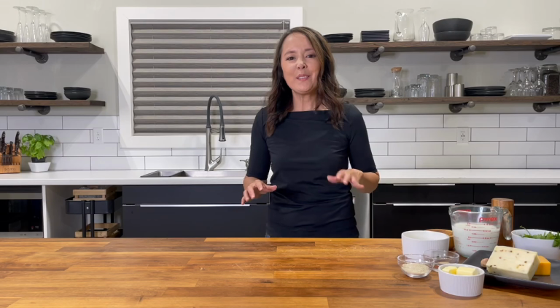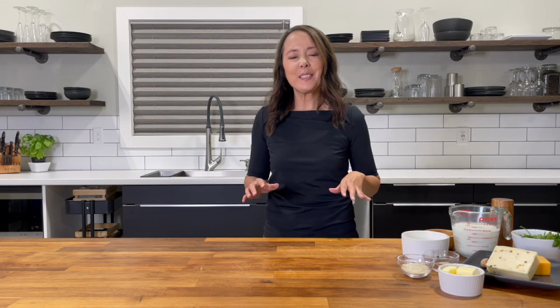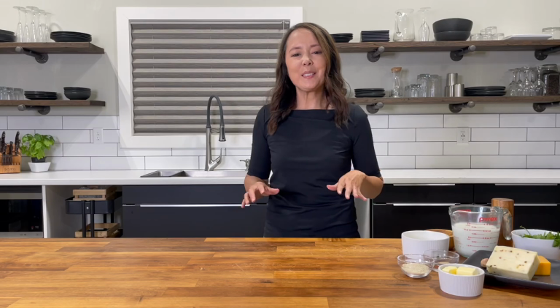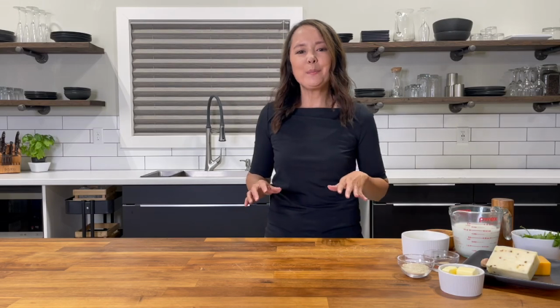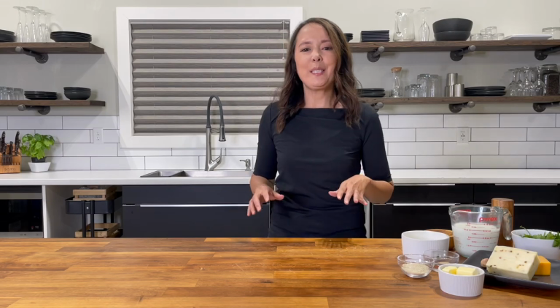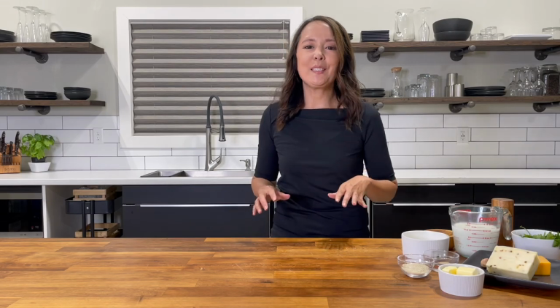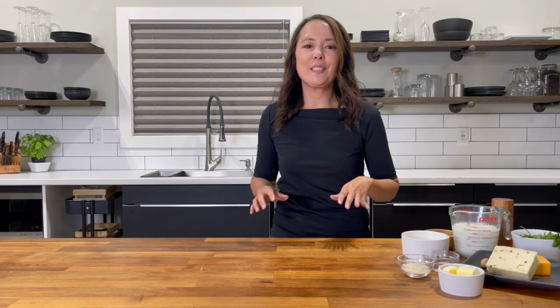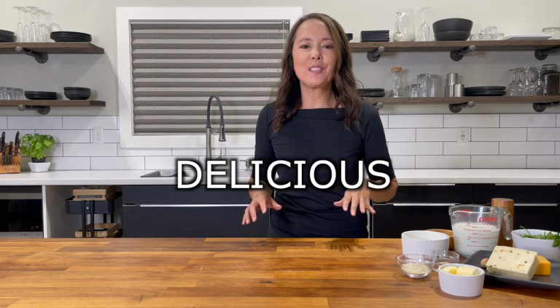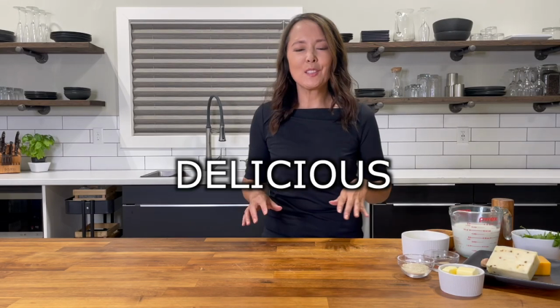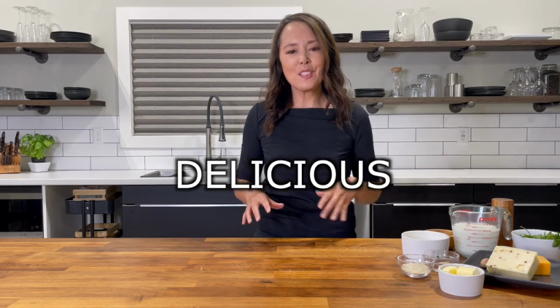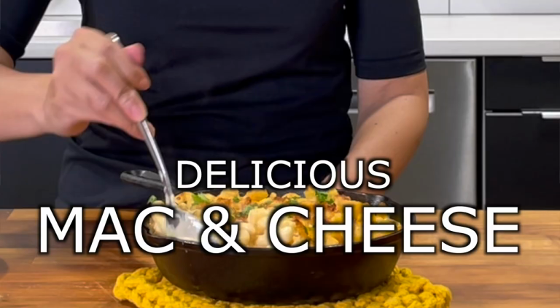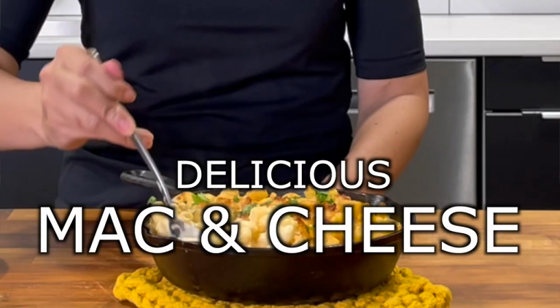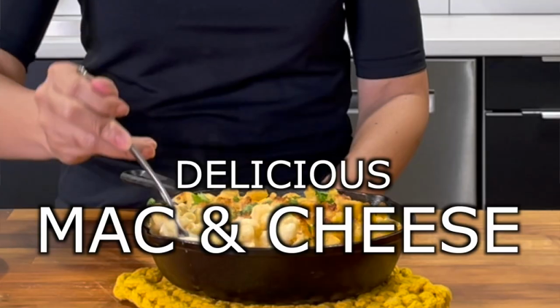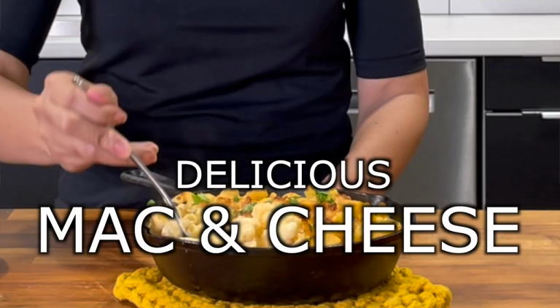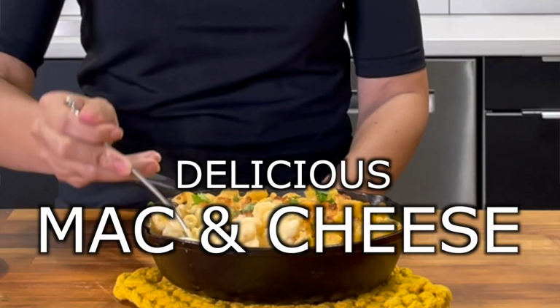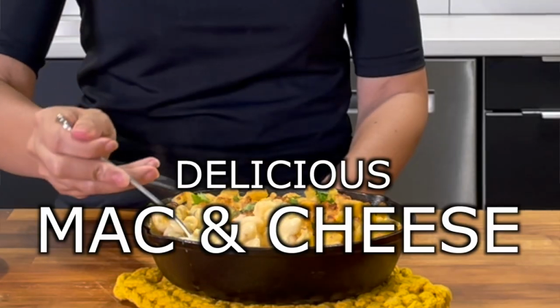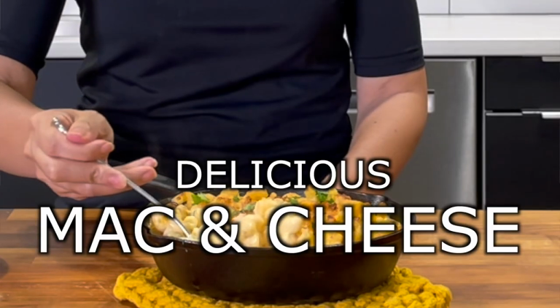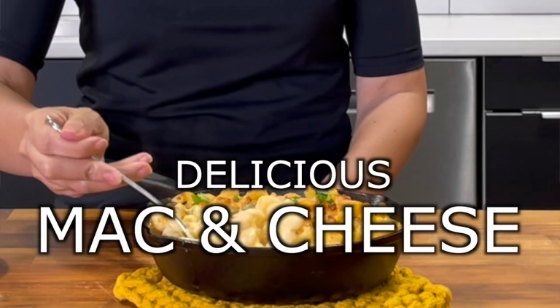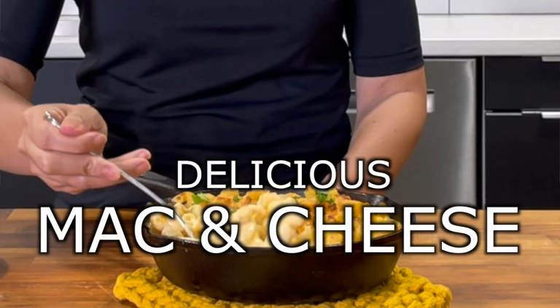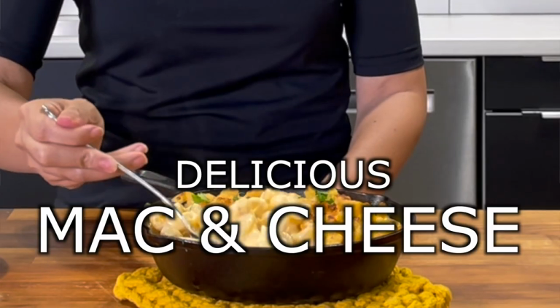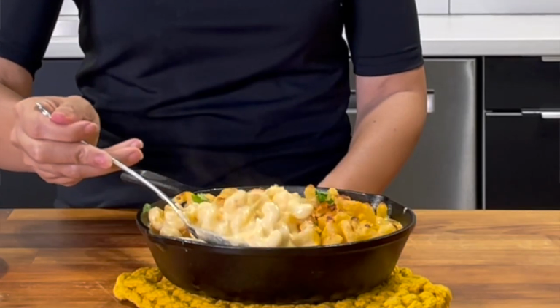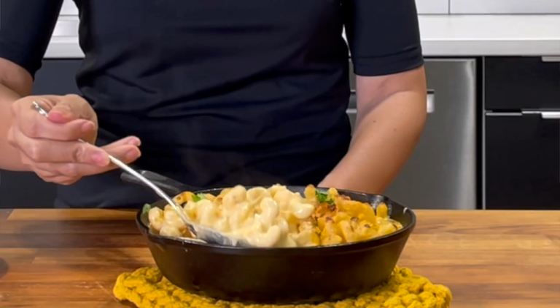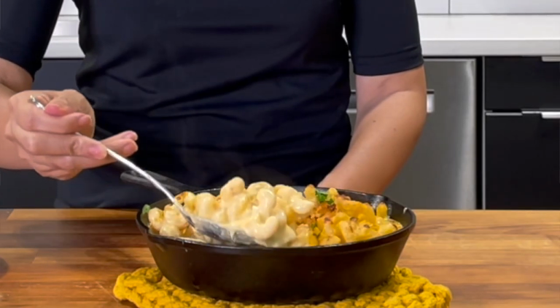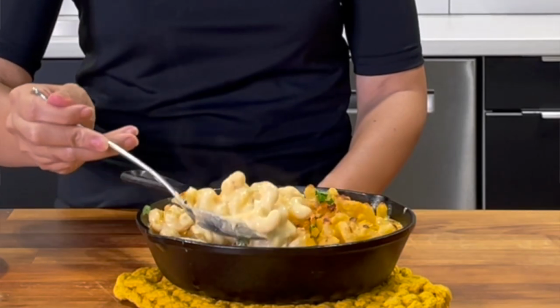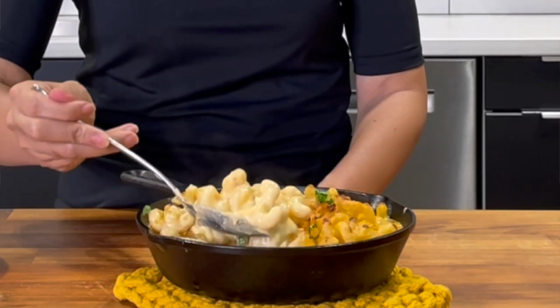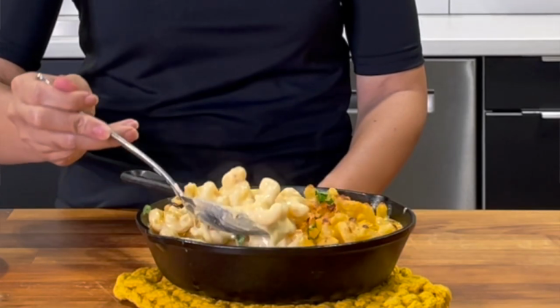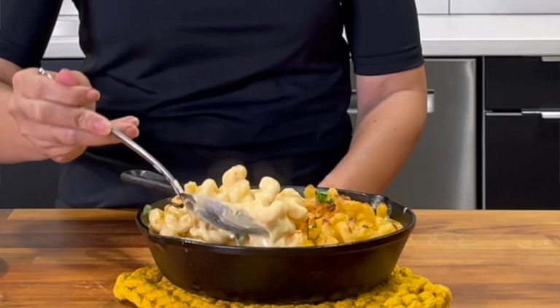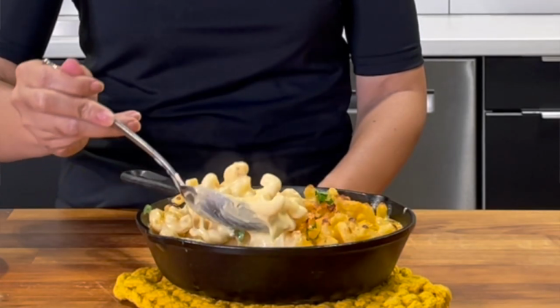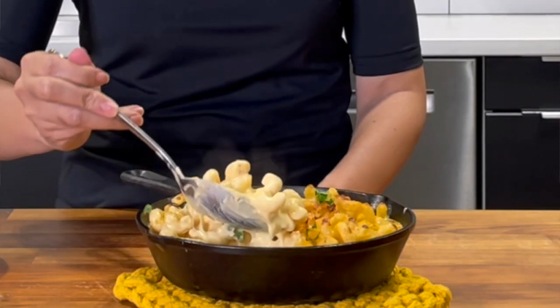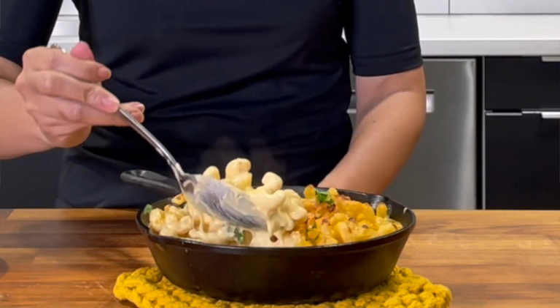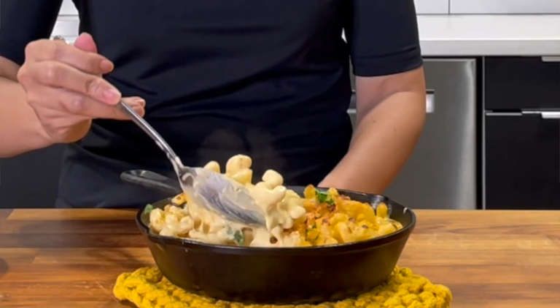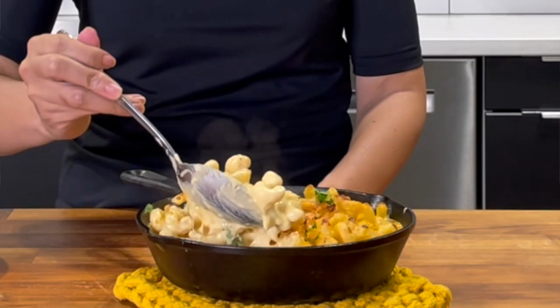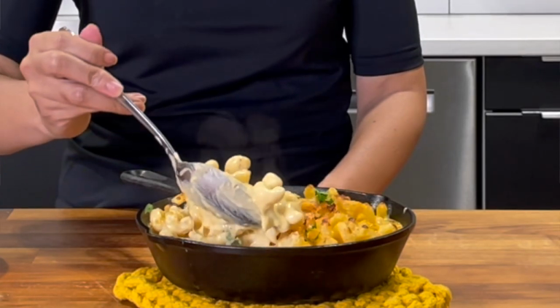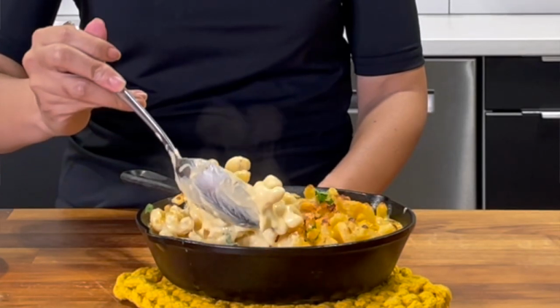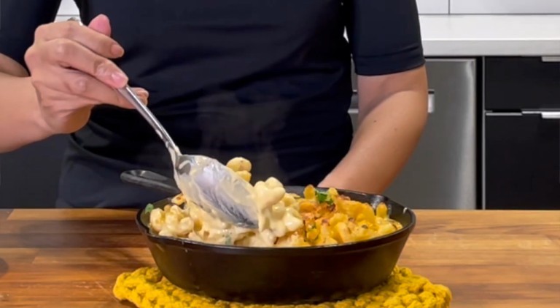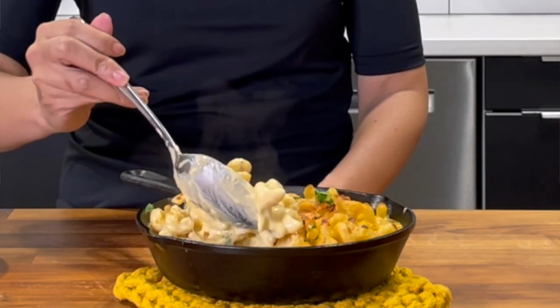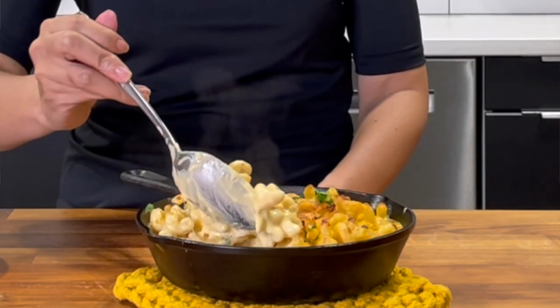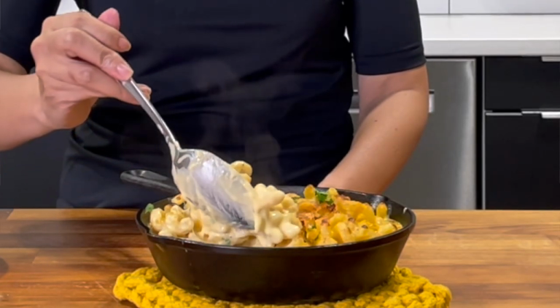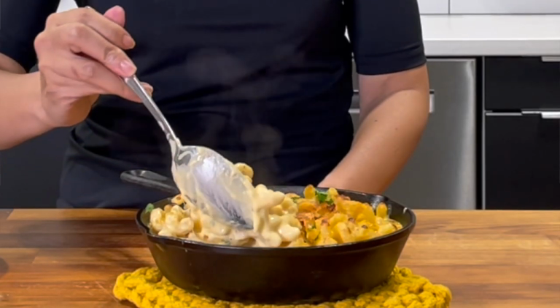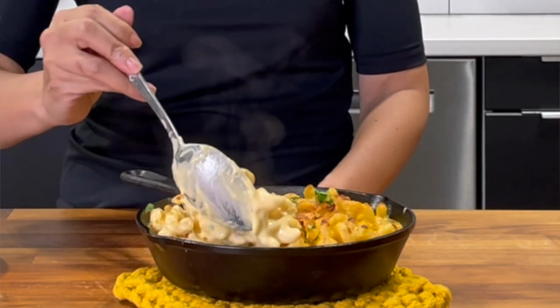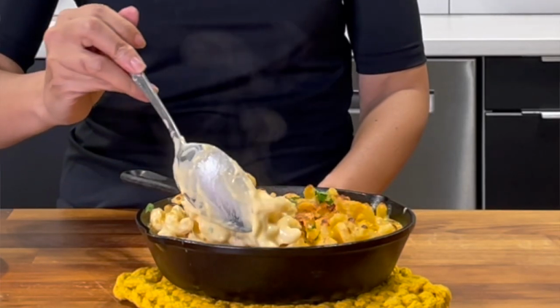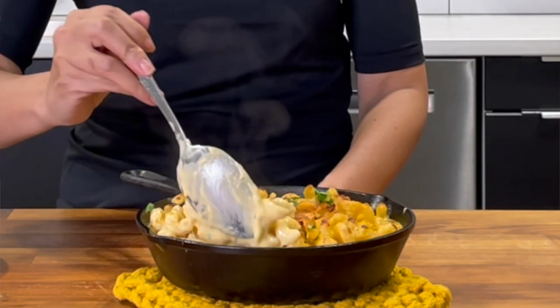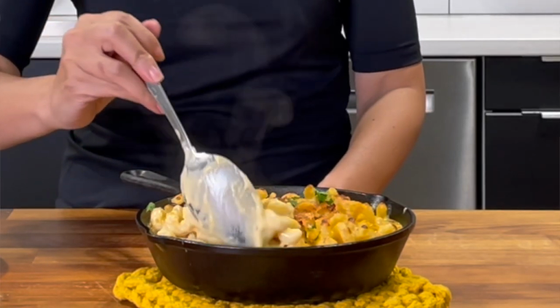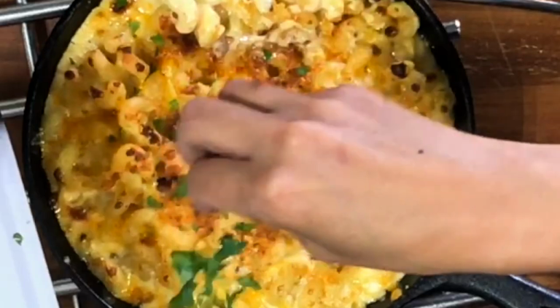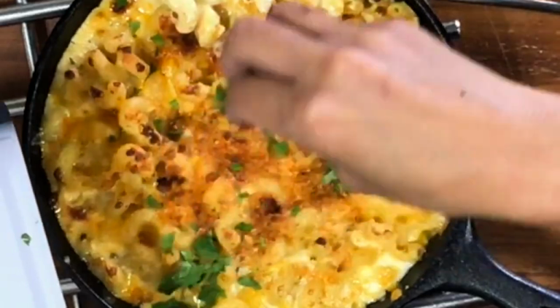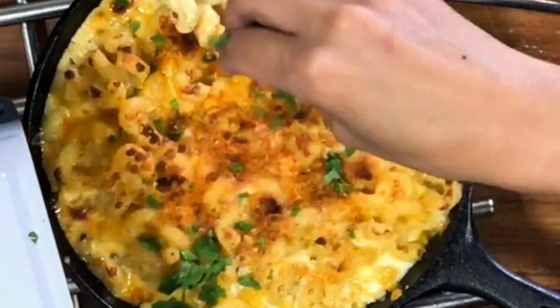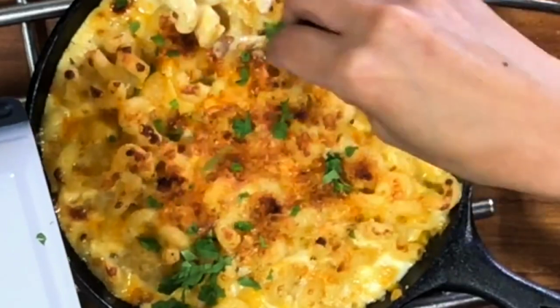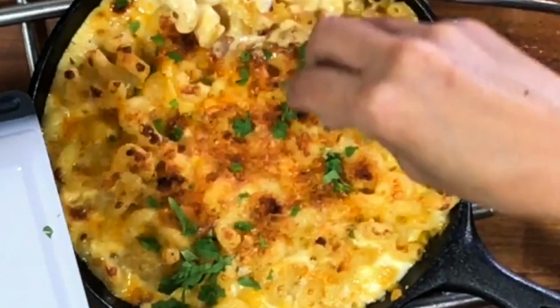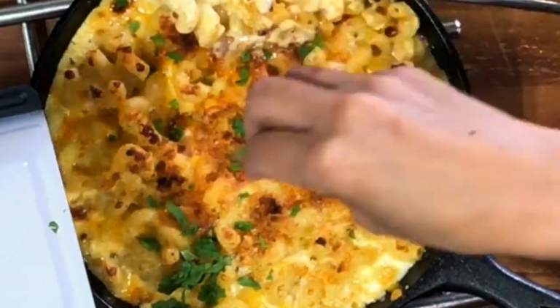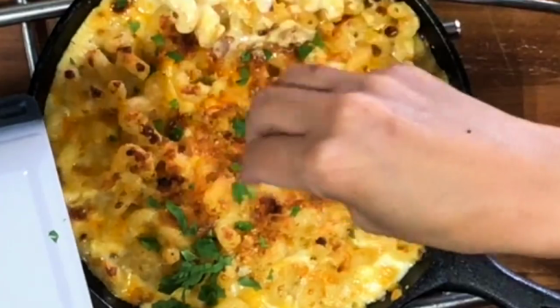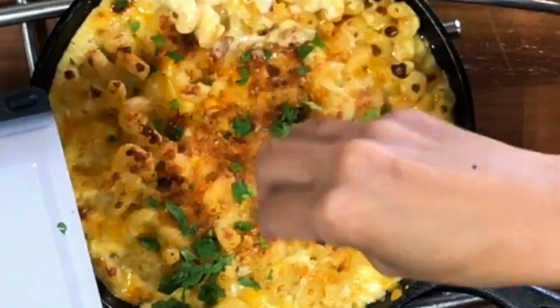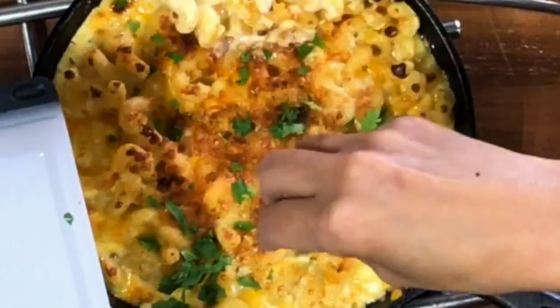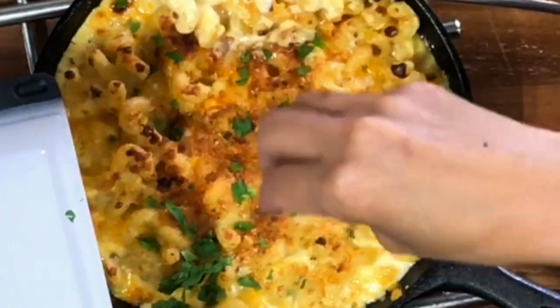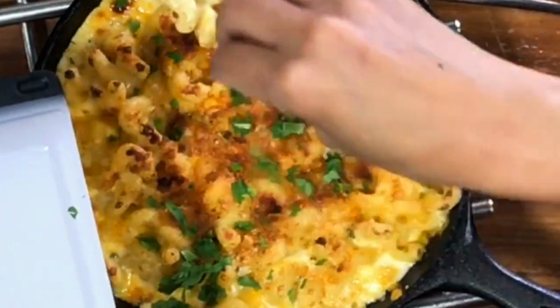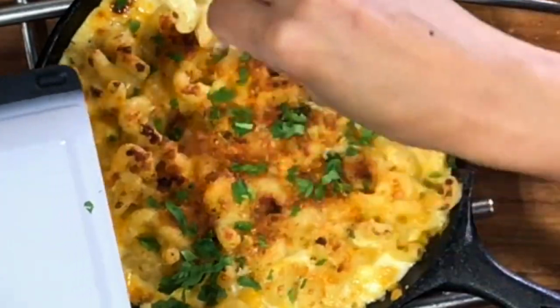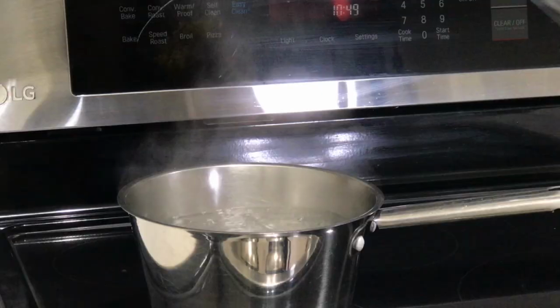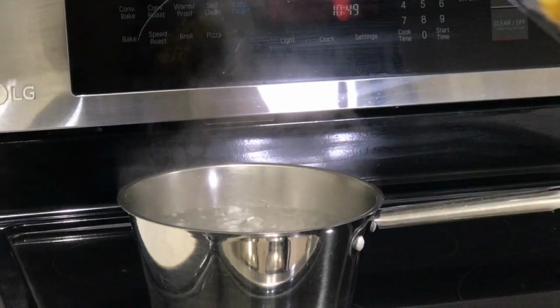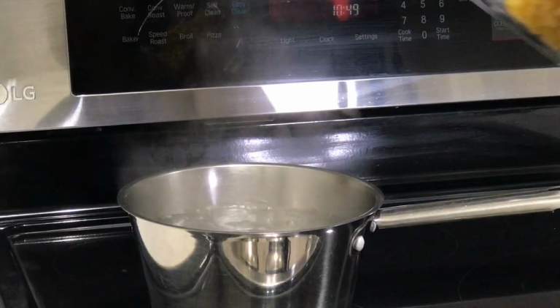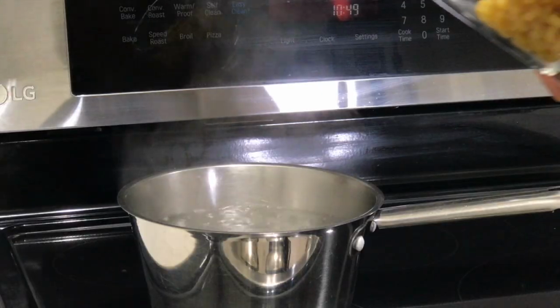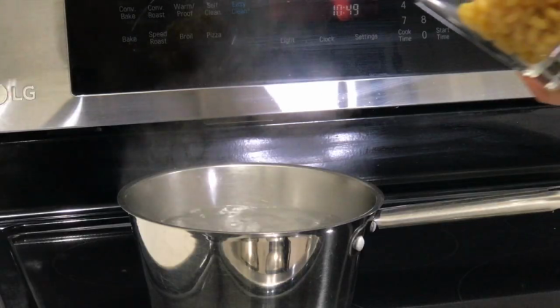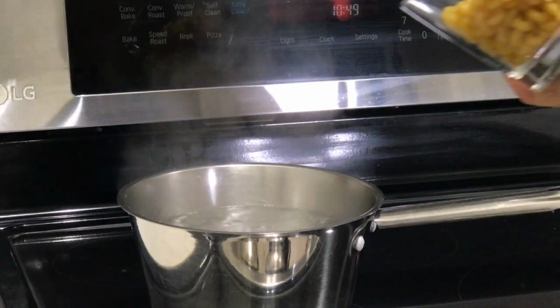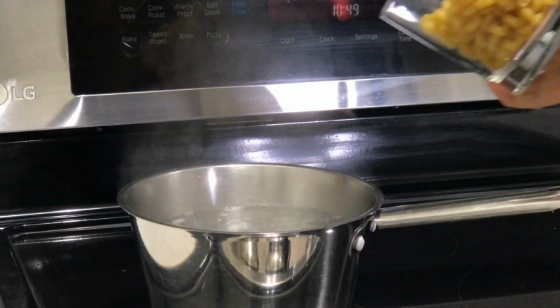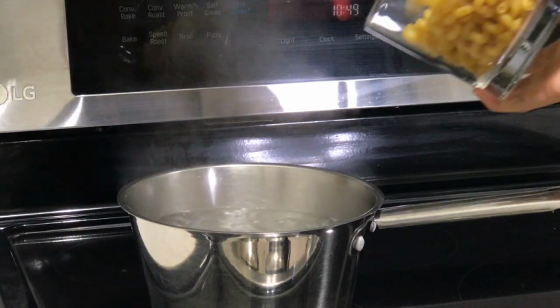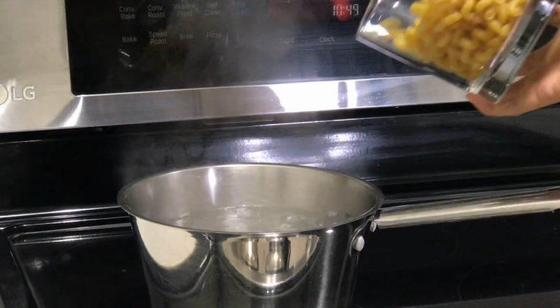We're gonna make a delicious mac and cheese. The subtle flavors and the toasted breadcrumbs make this my go-to dish. Let's get started.